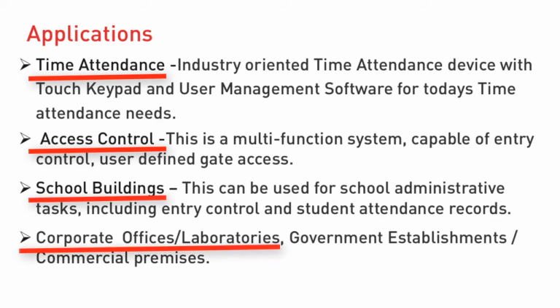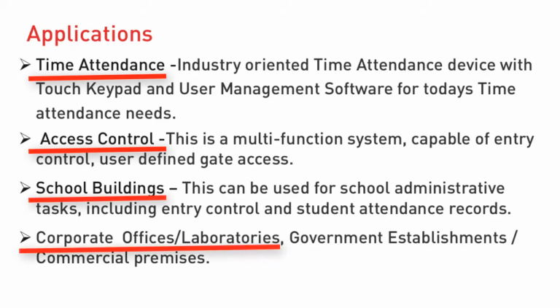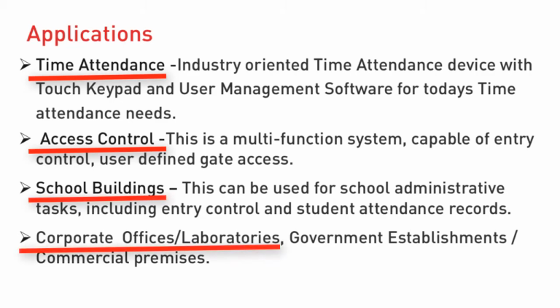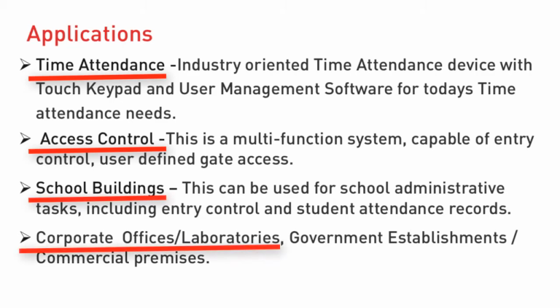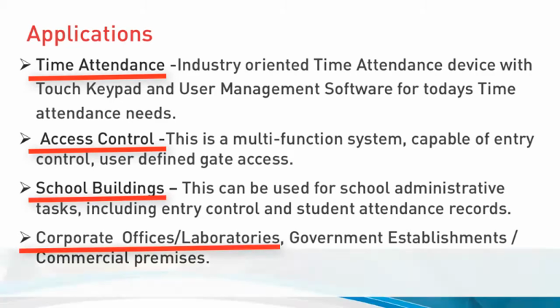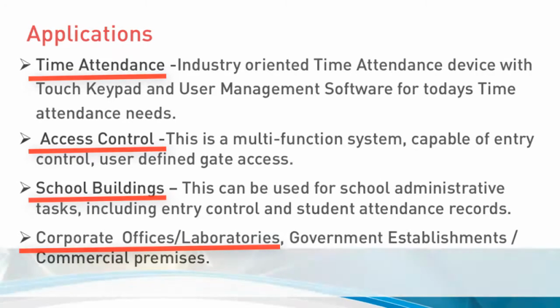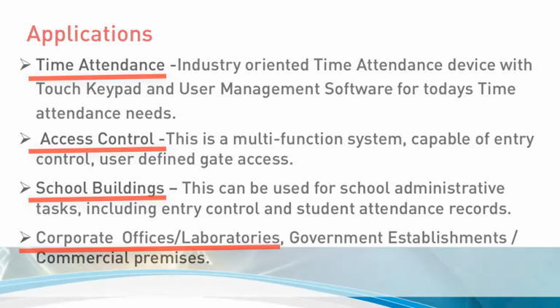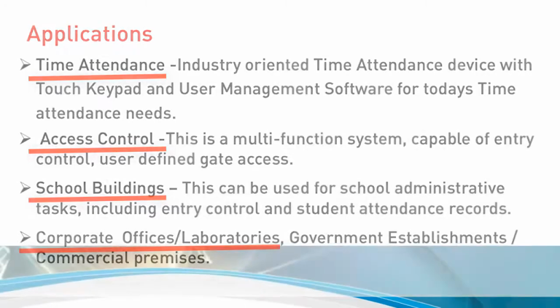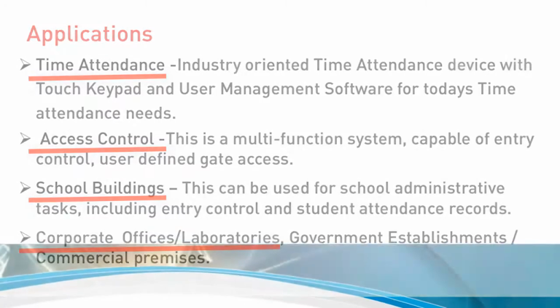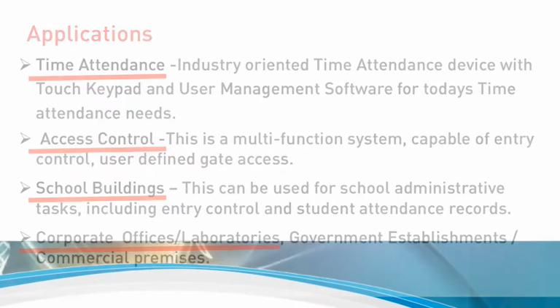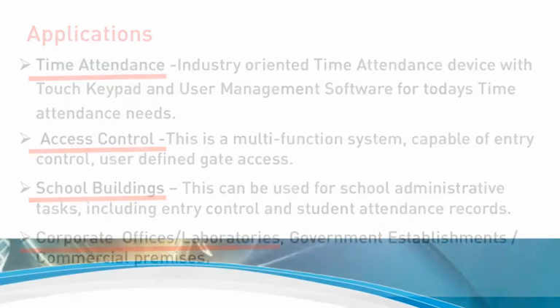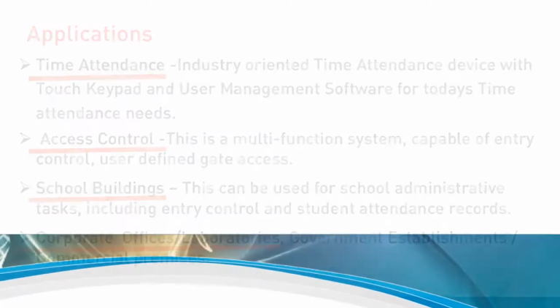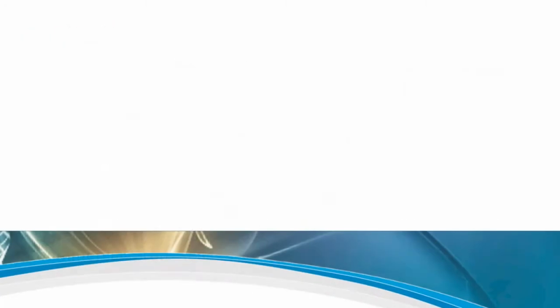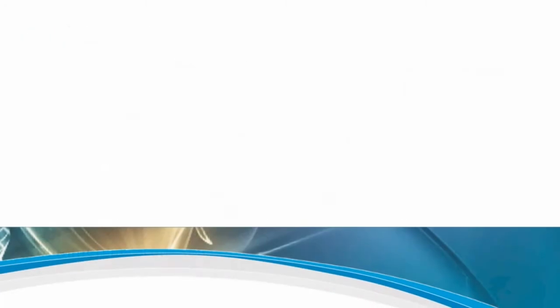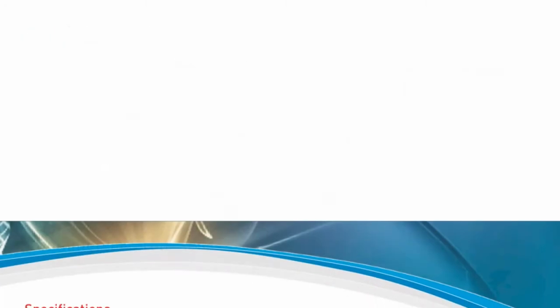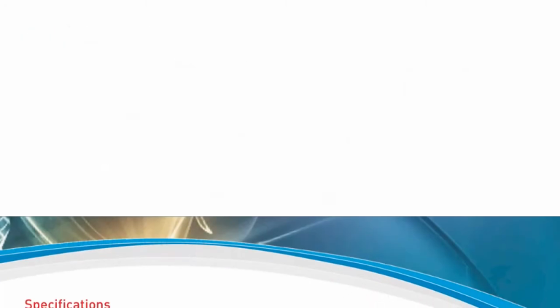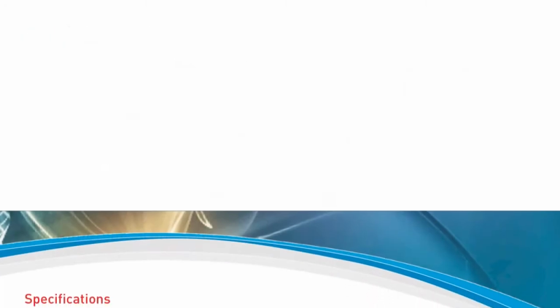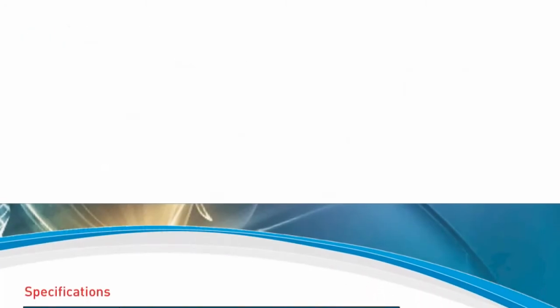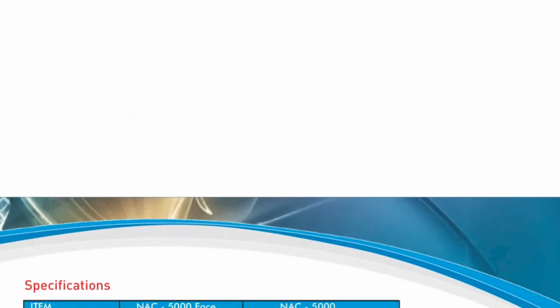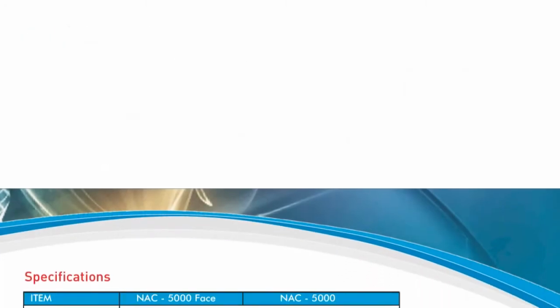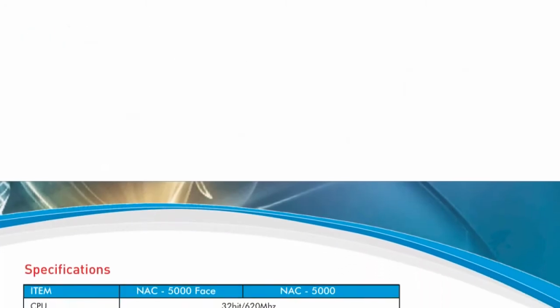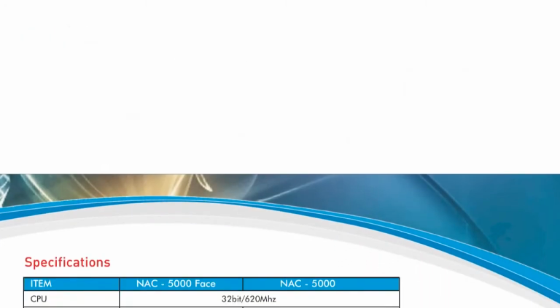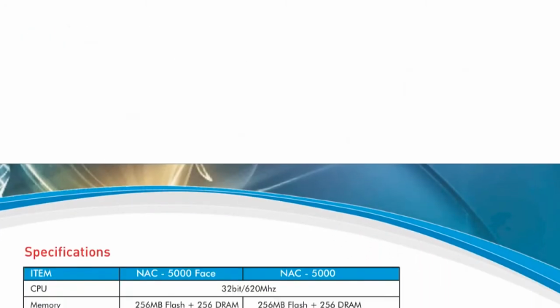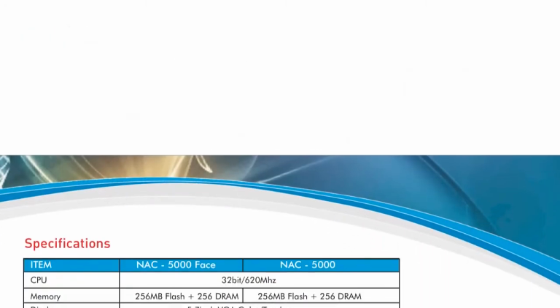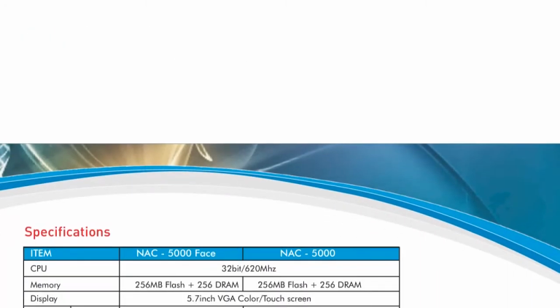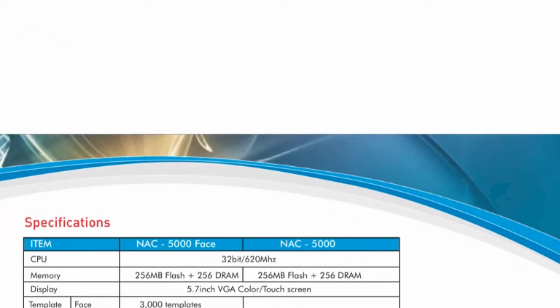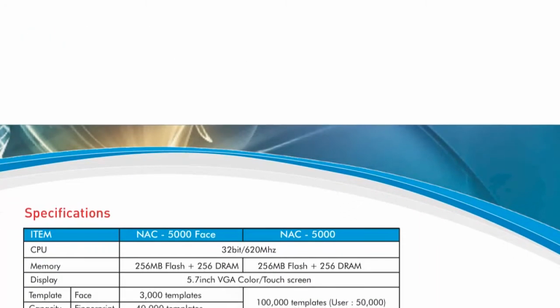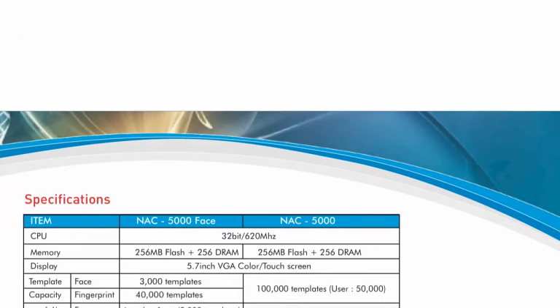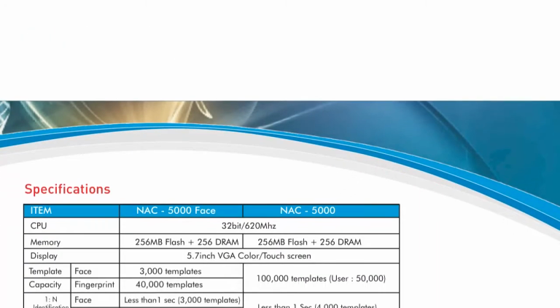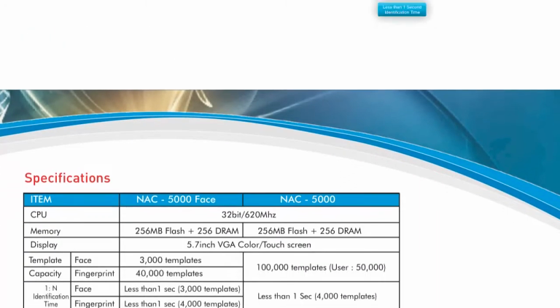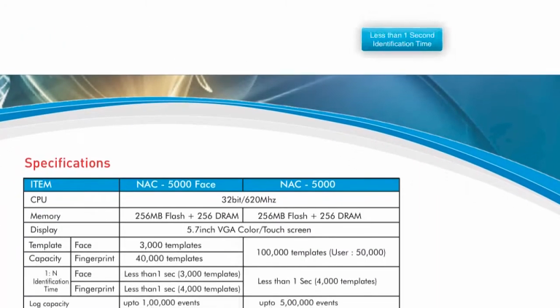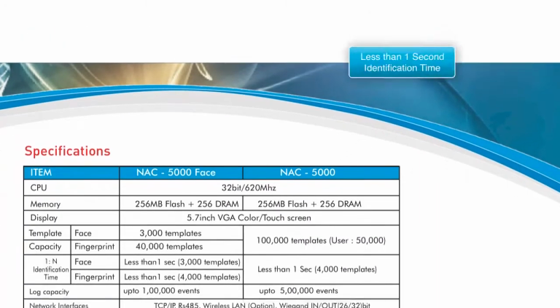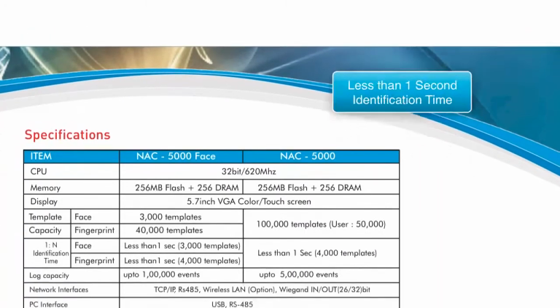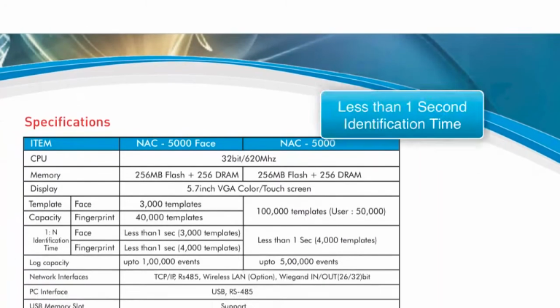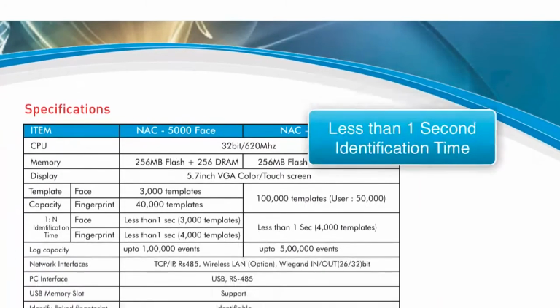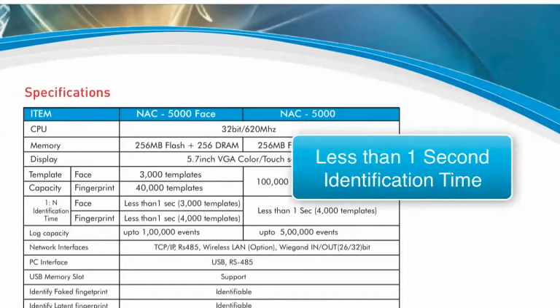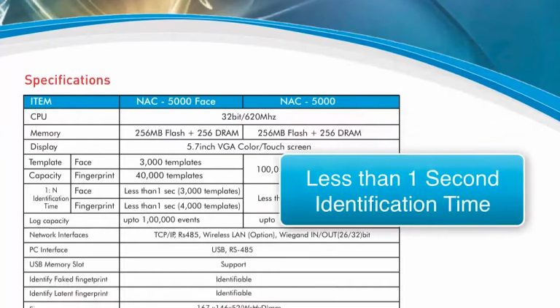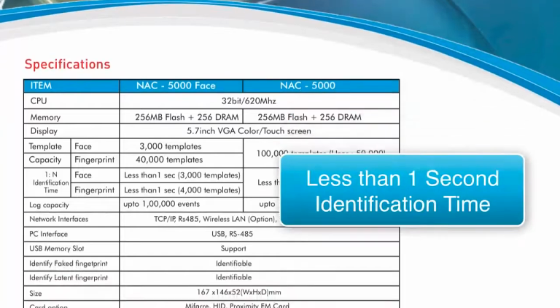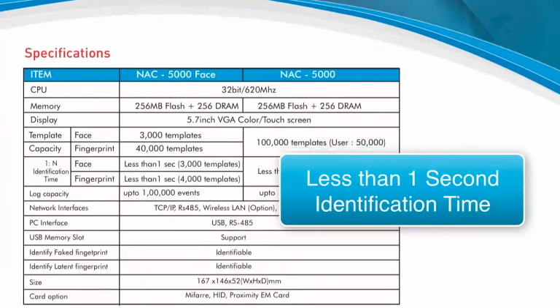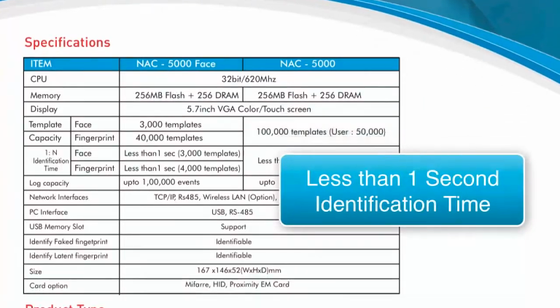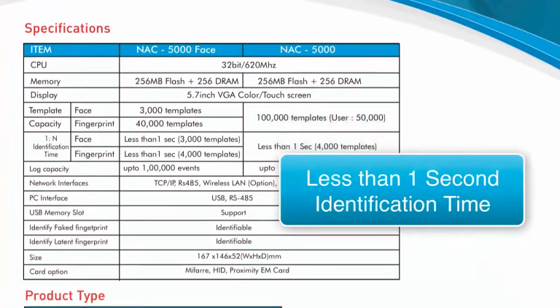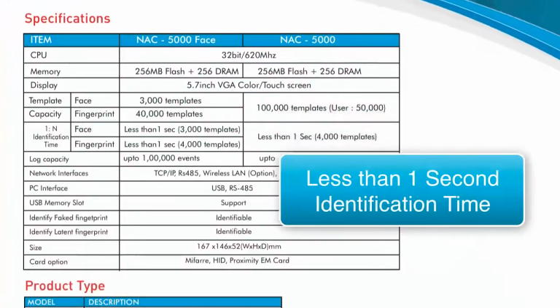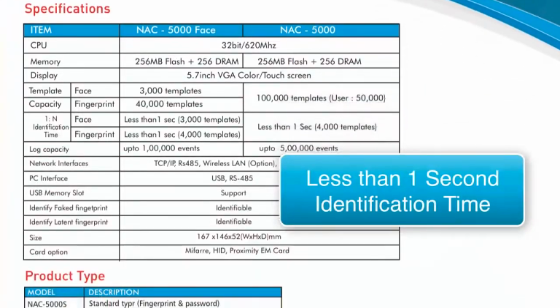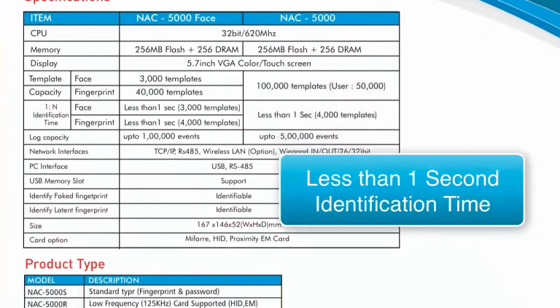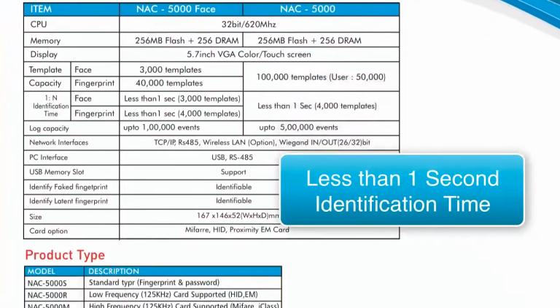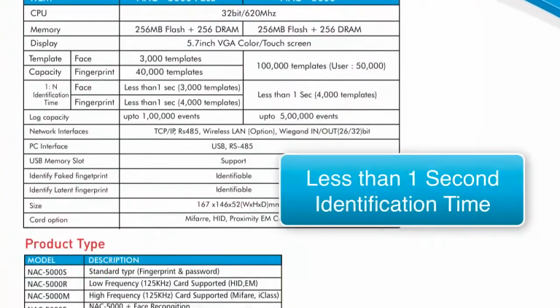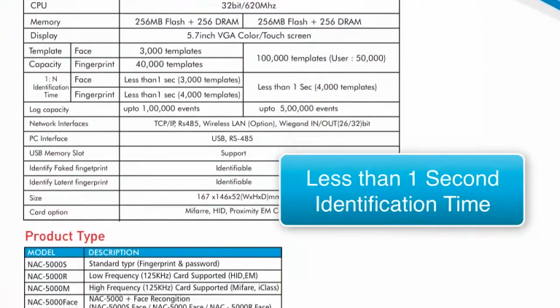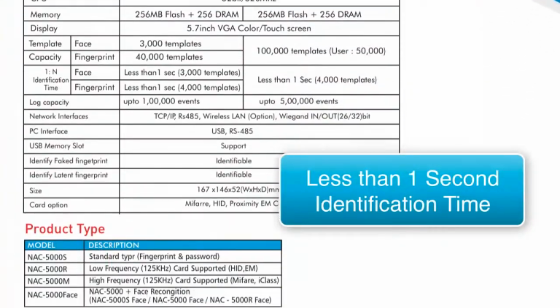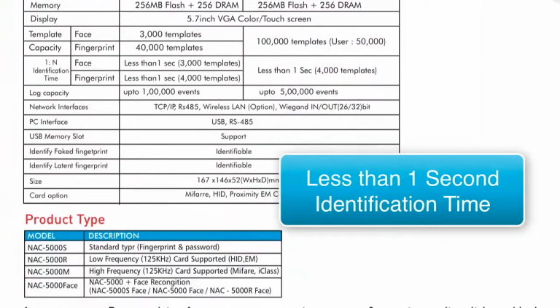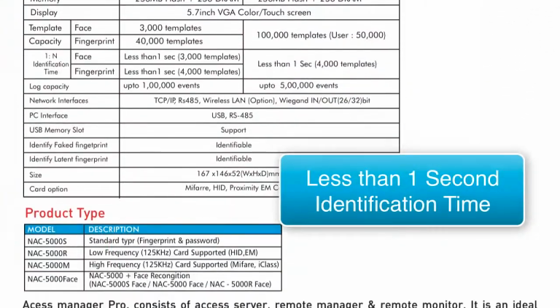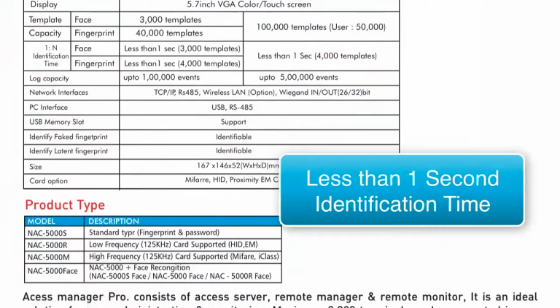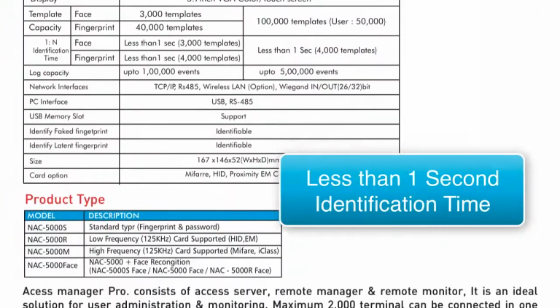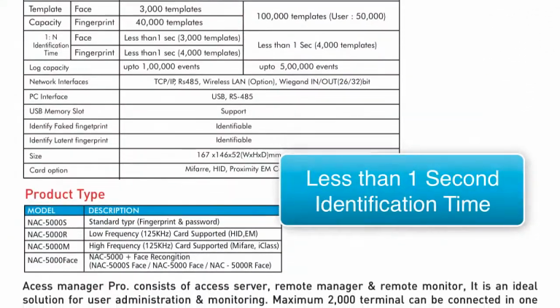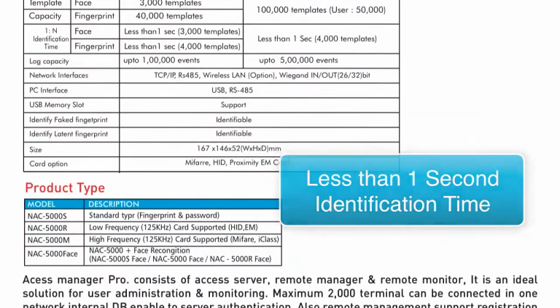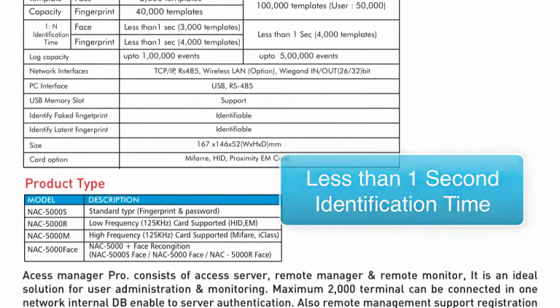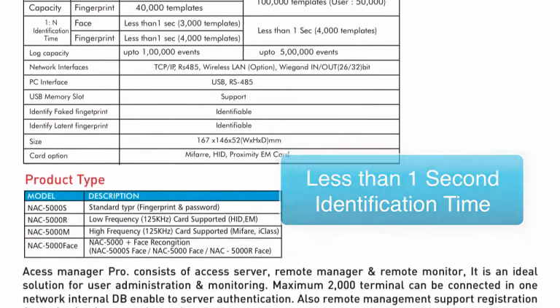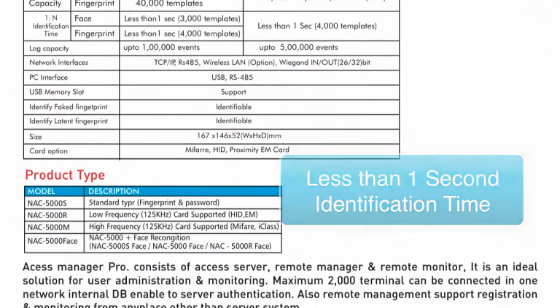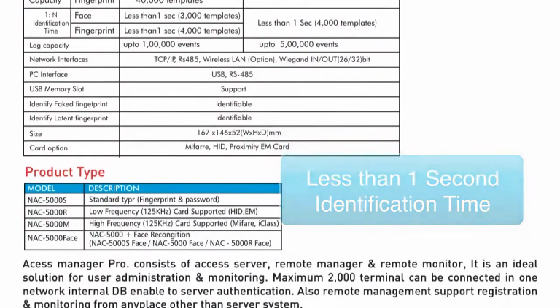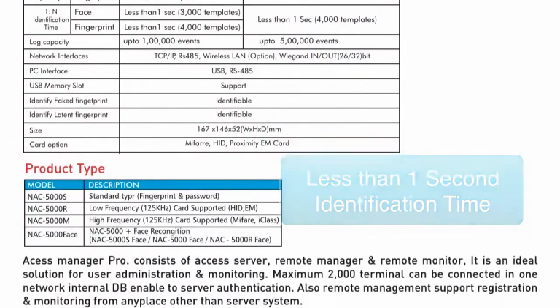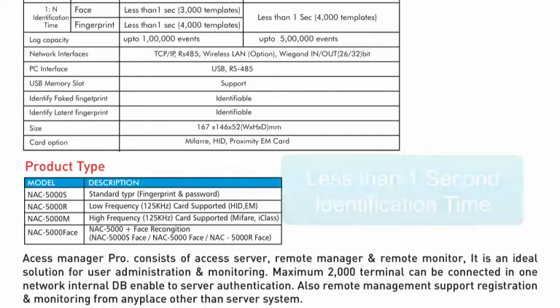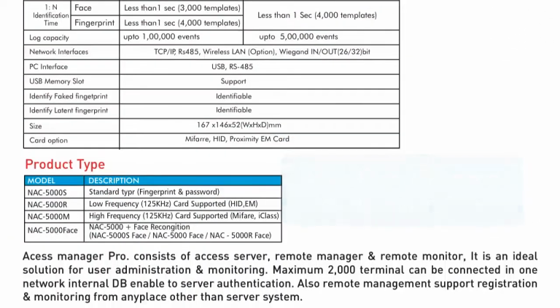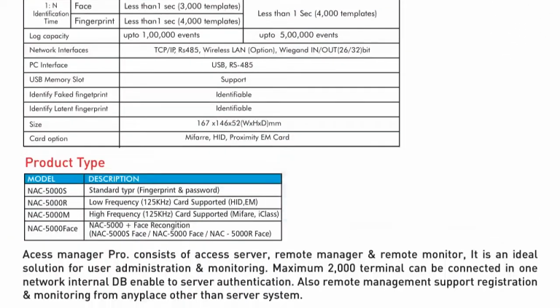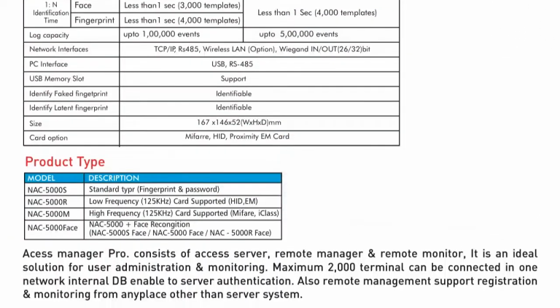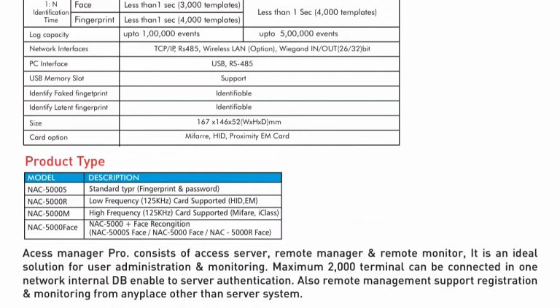The NAC 5000's specifications are state-of-the-art and include an identification time of less than one second, with multiple models available to support your specific needs.